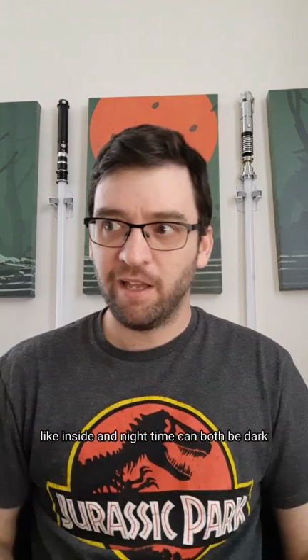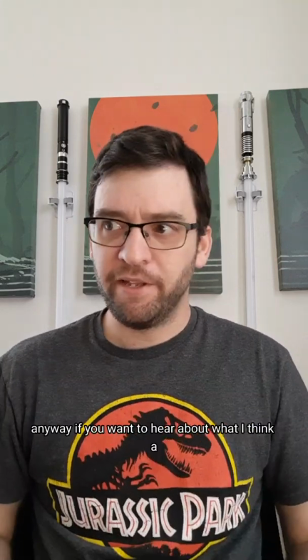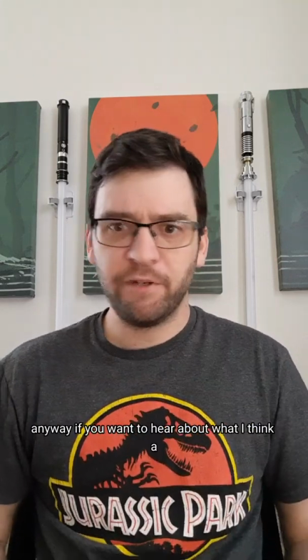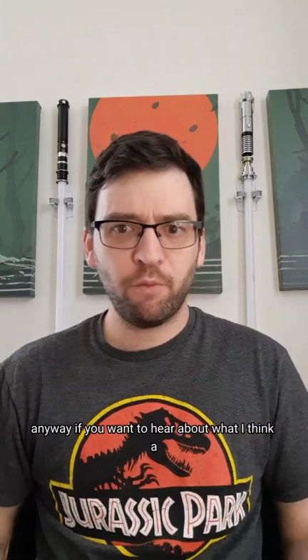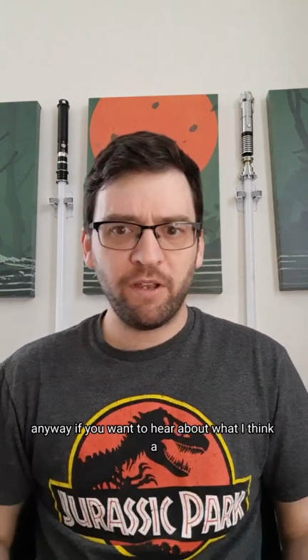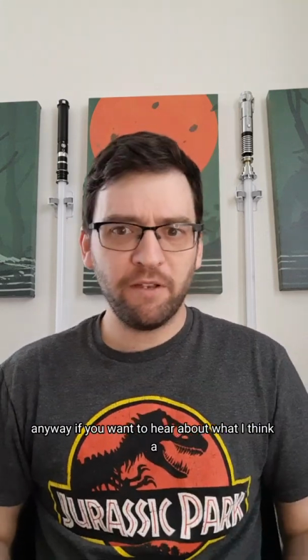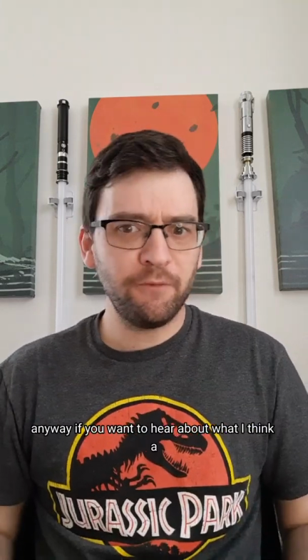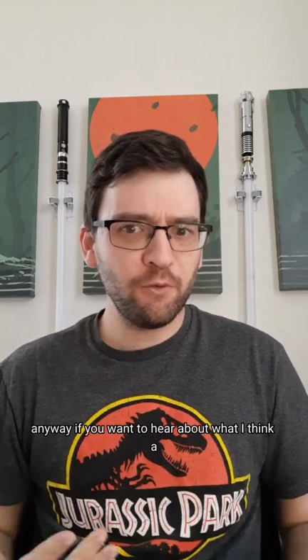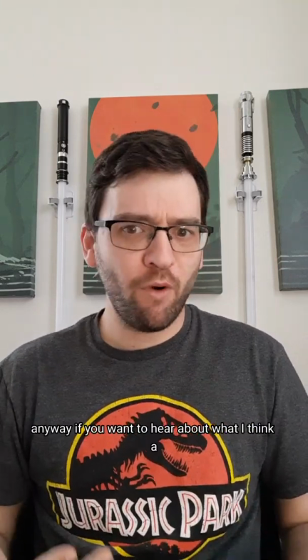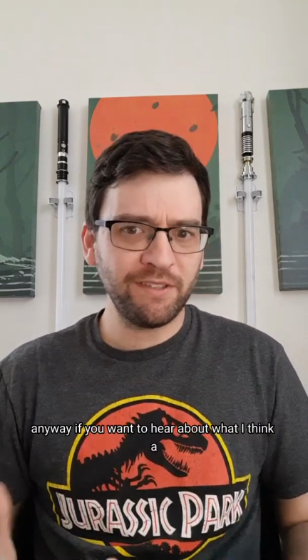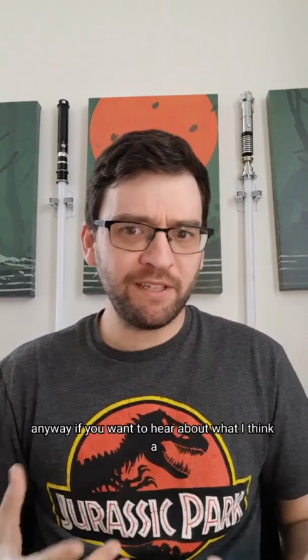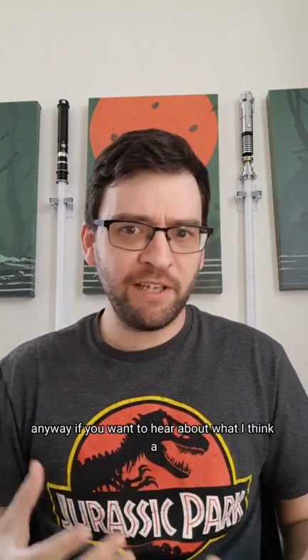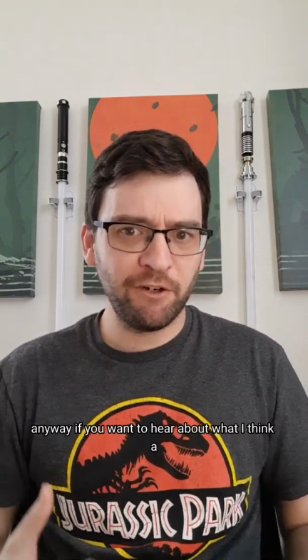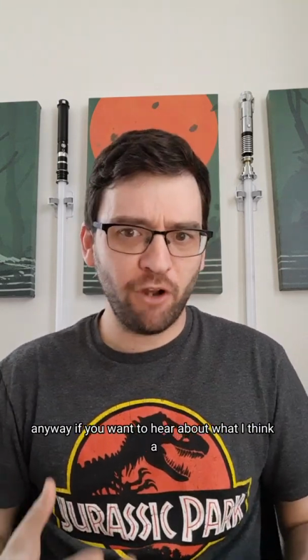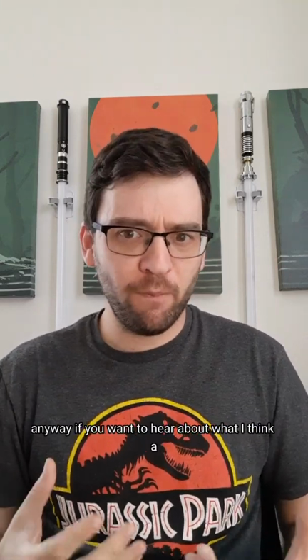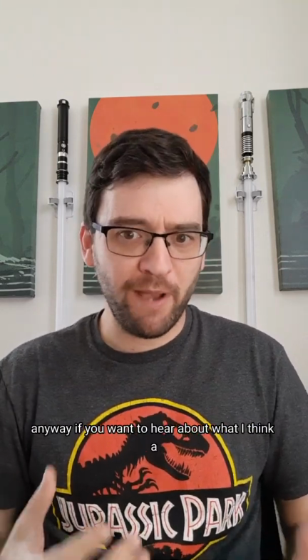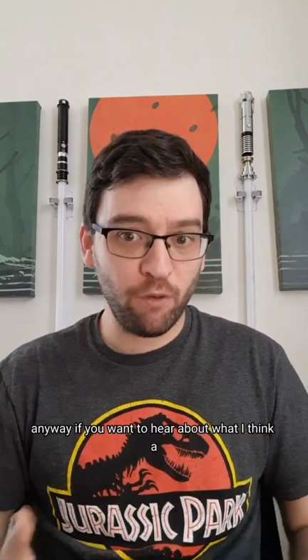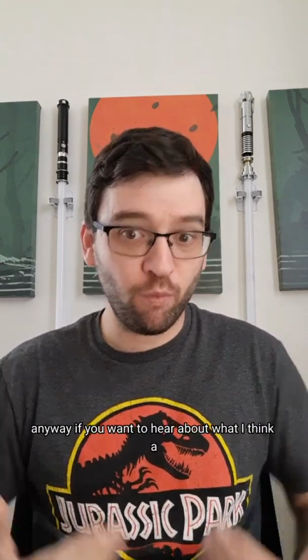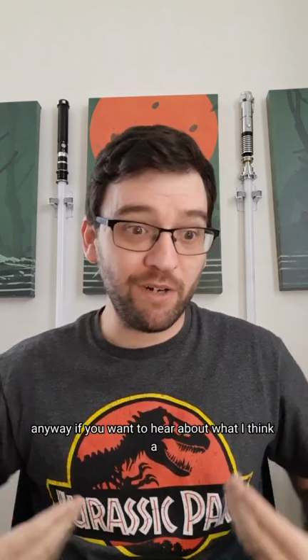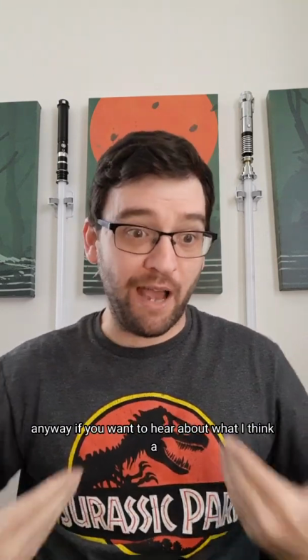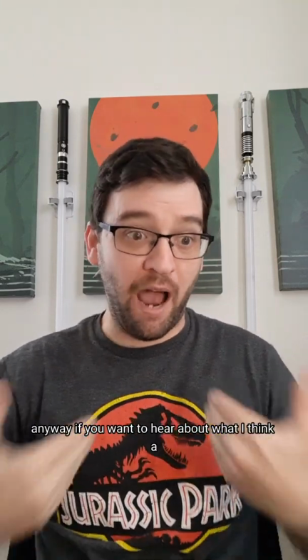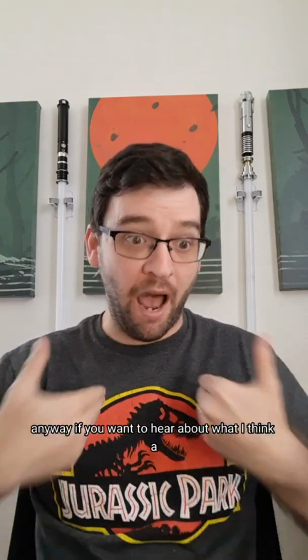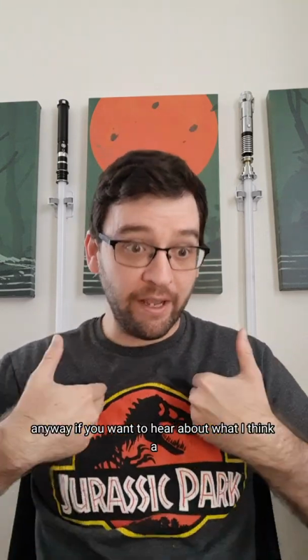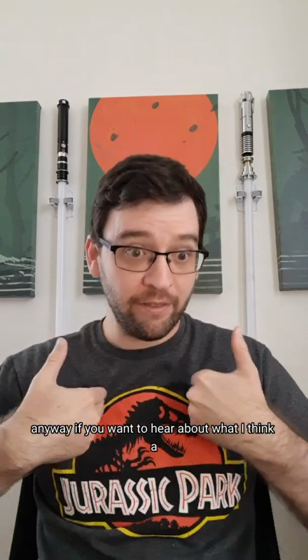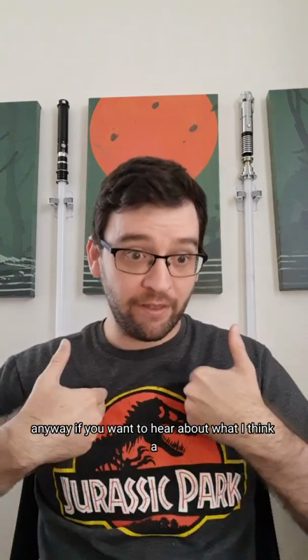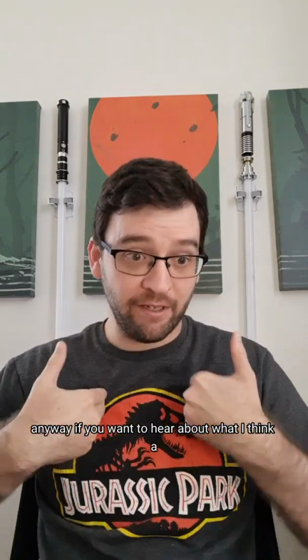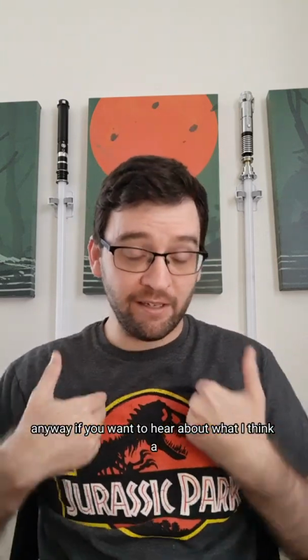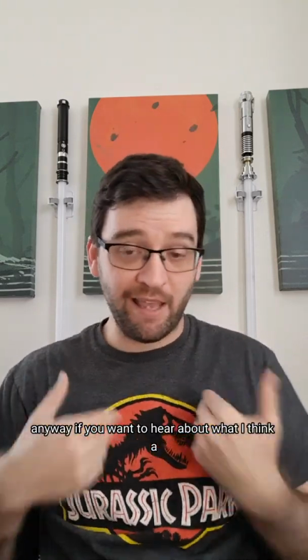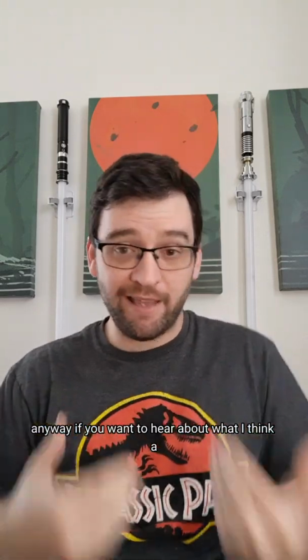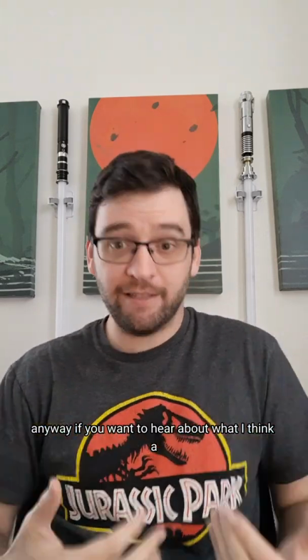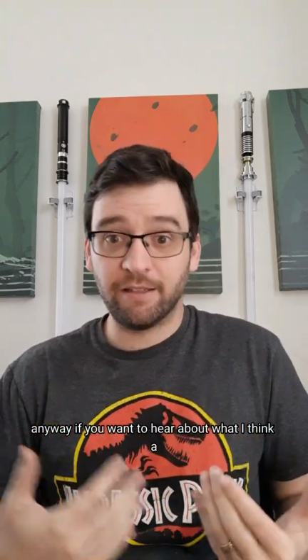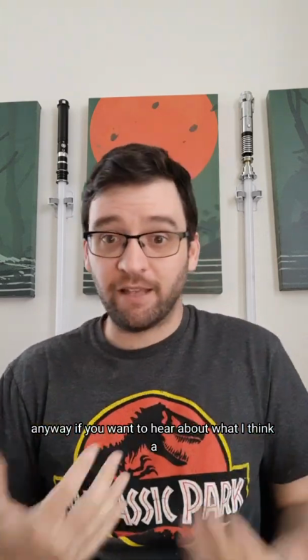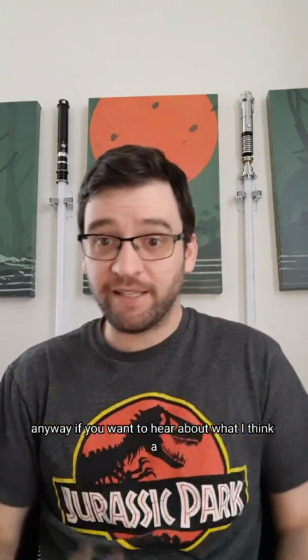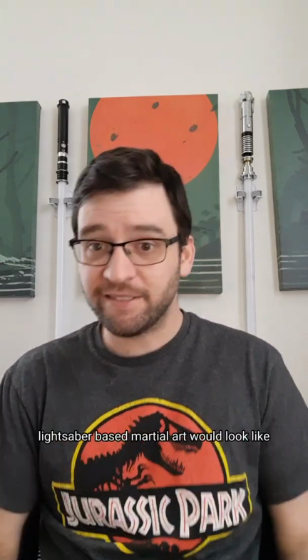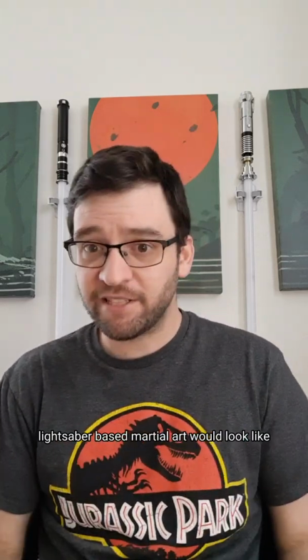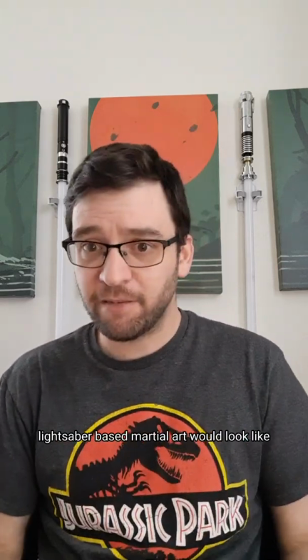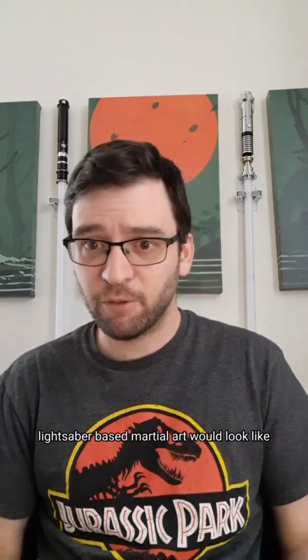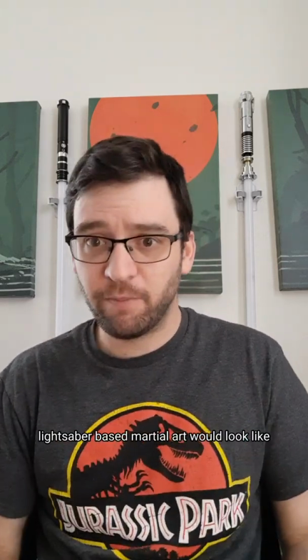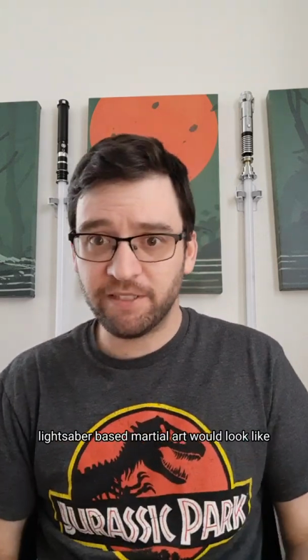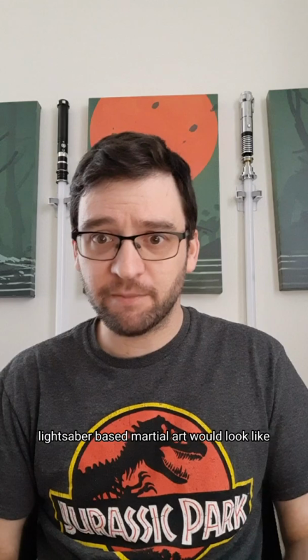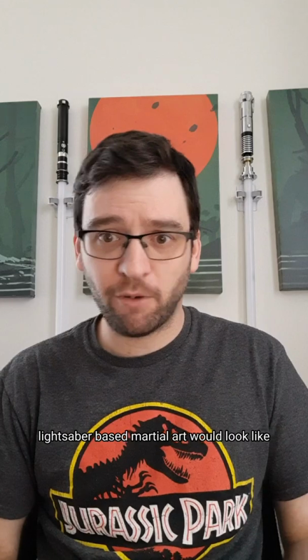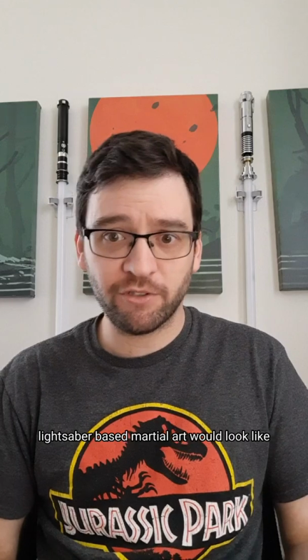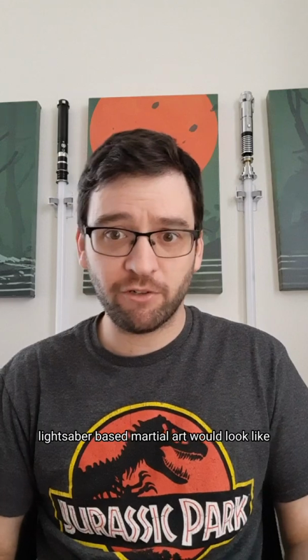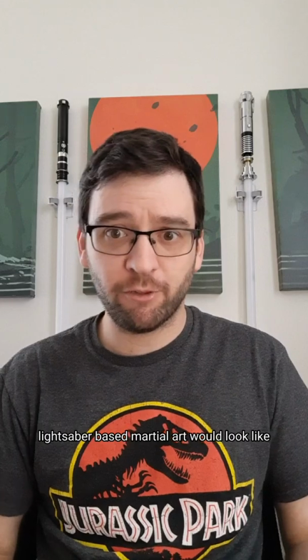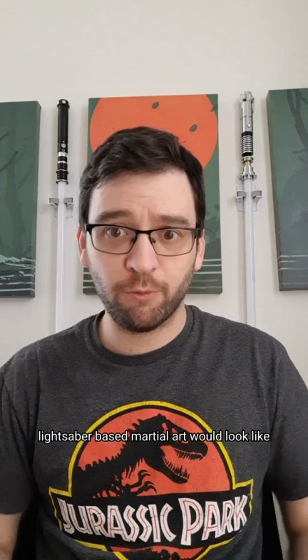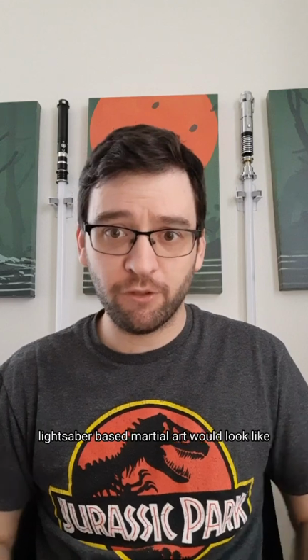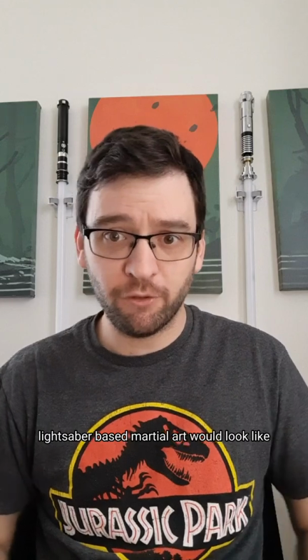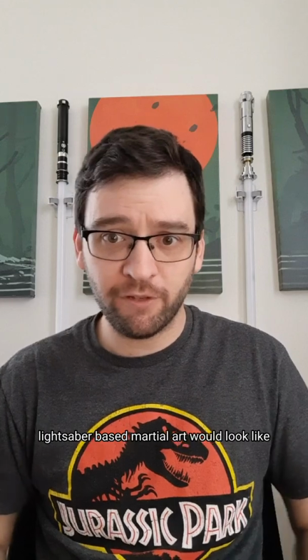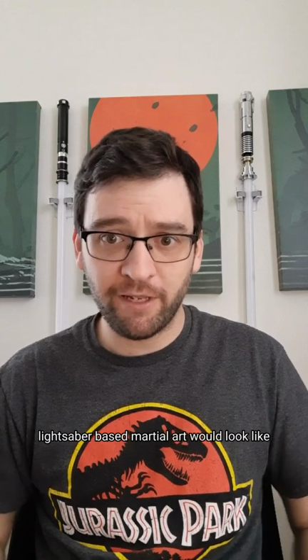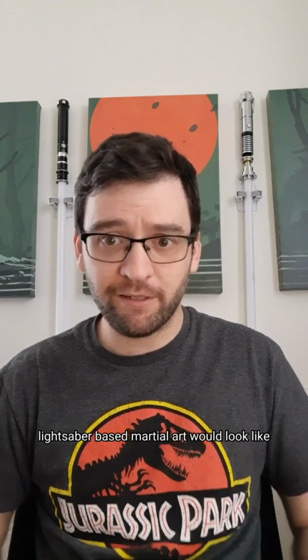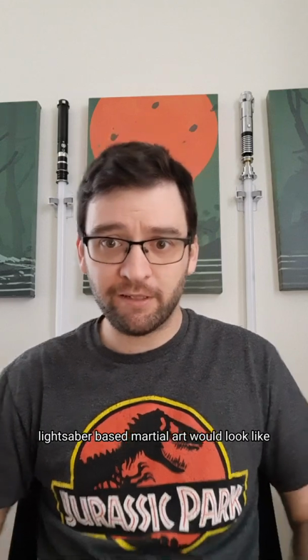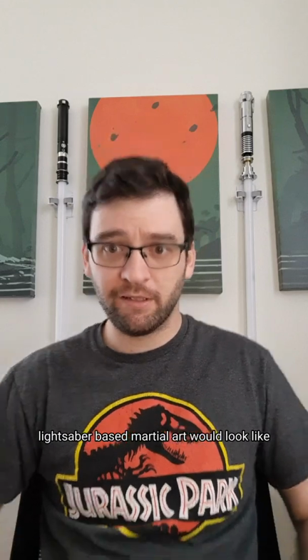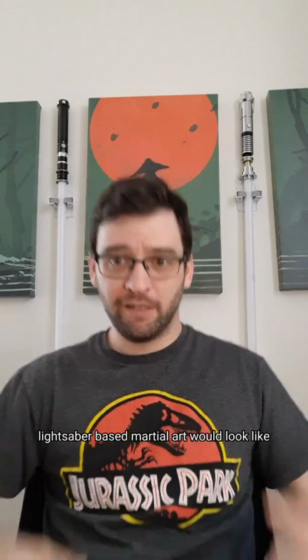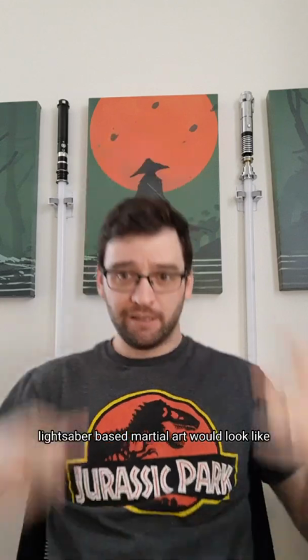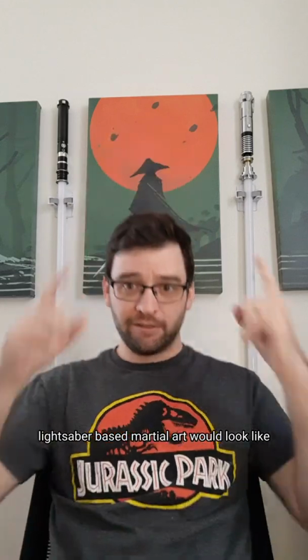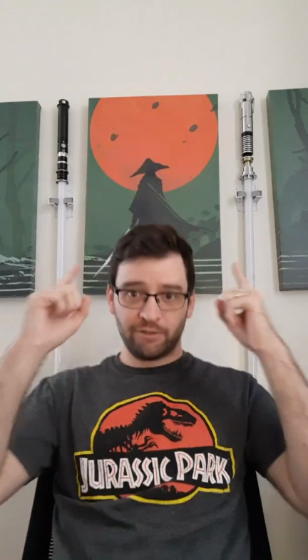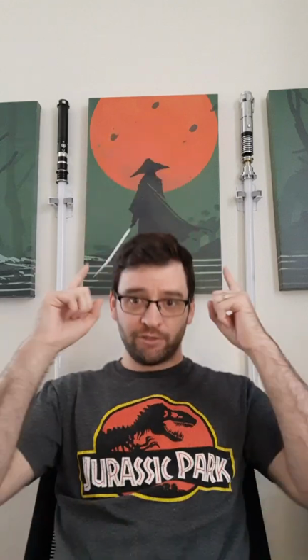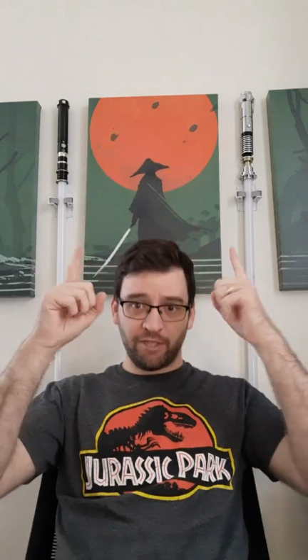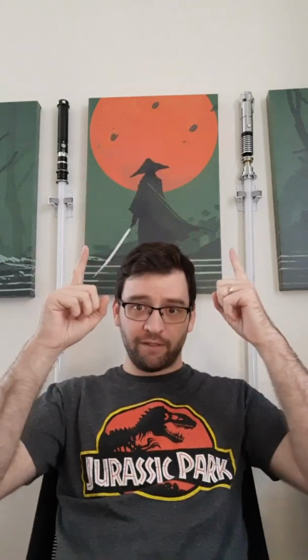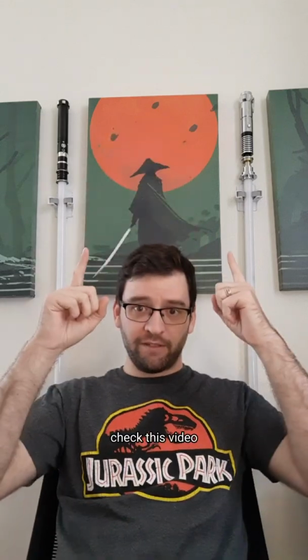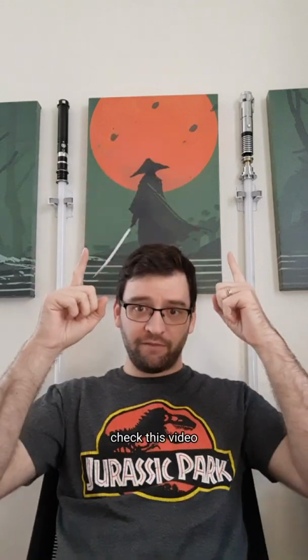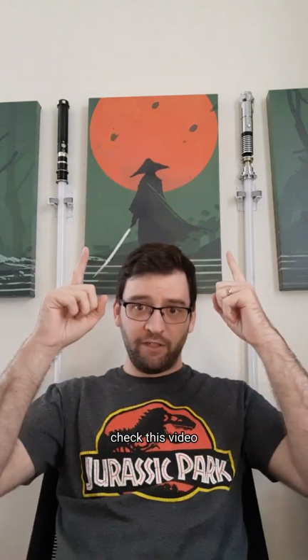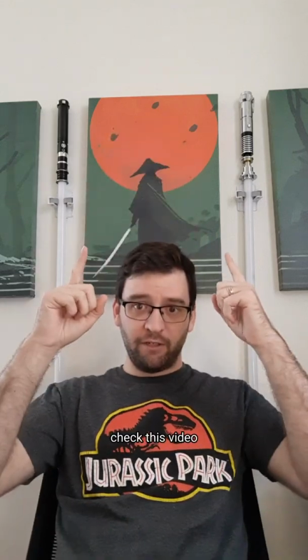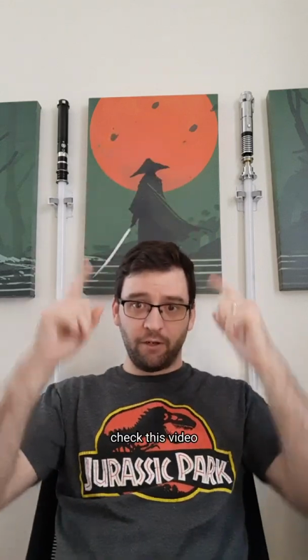Anyway, if you want to hear about what I think a lightsaber-based martial art would look like, check this video.